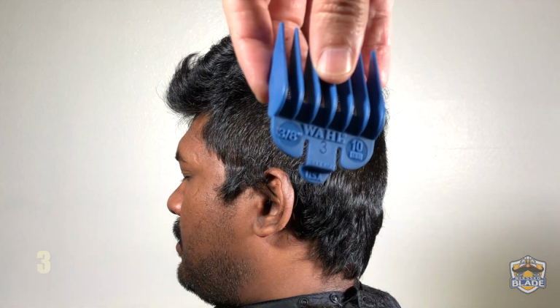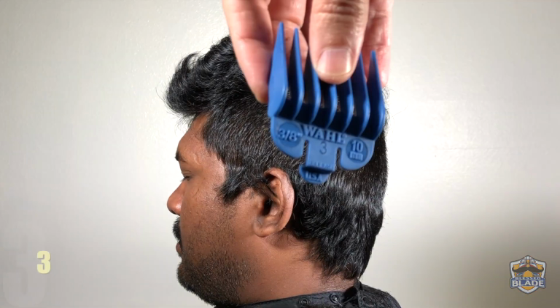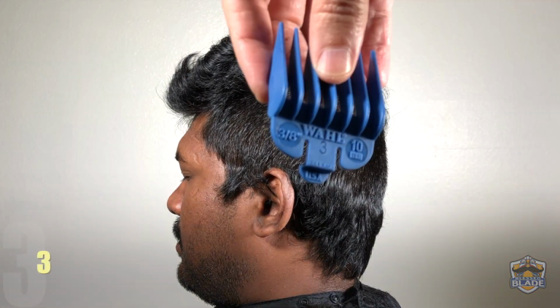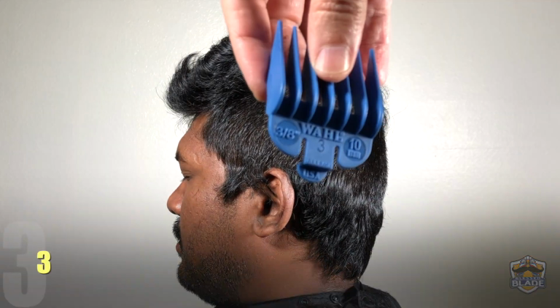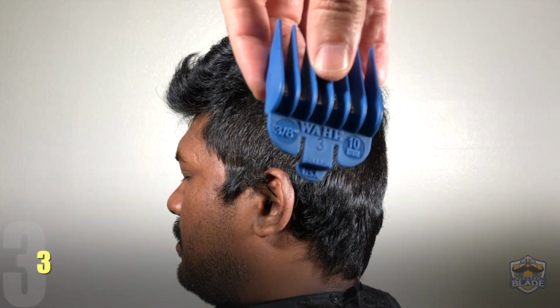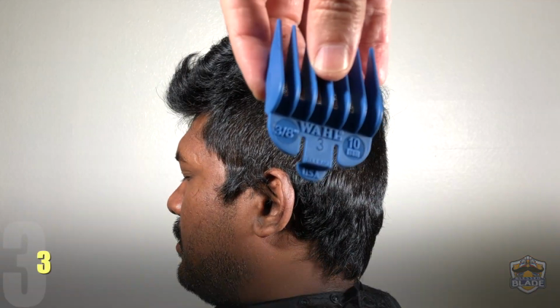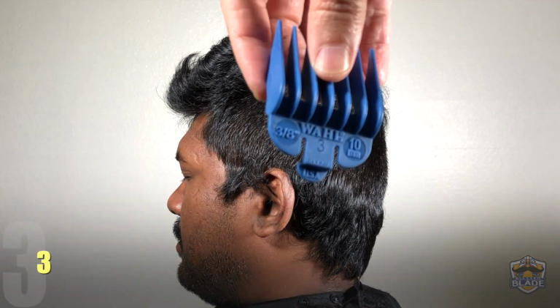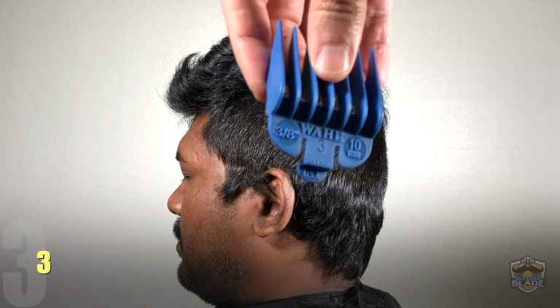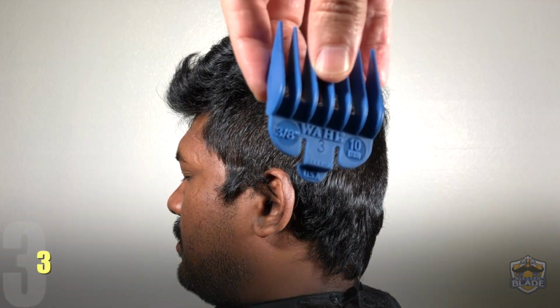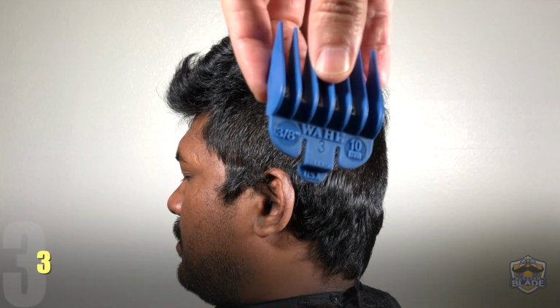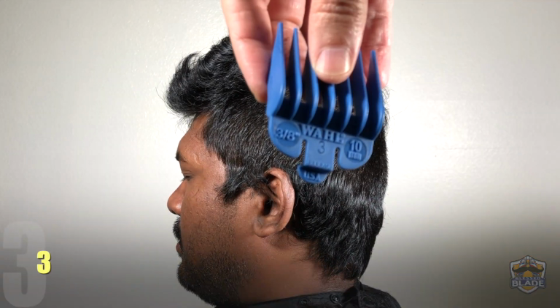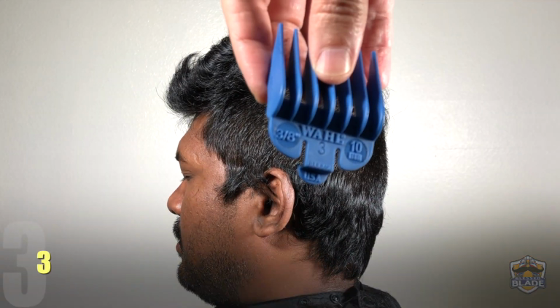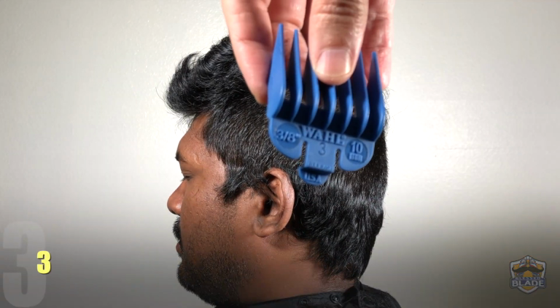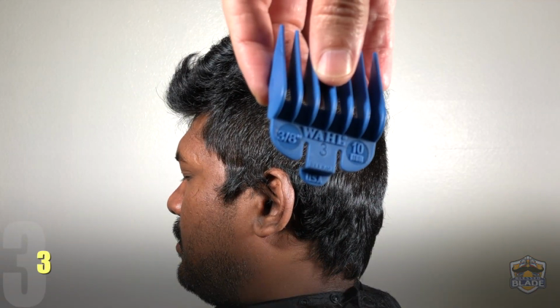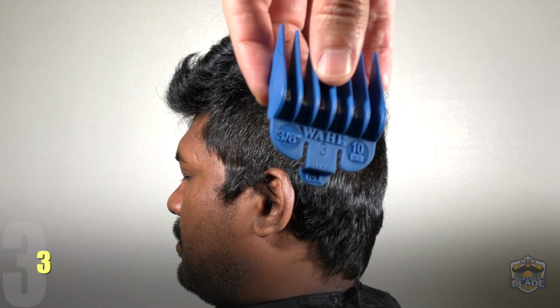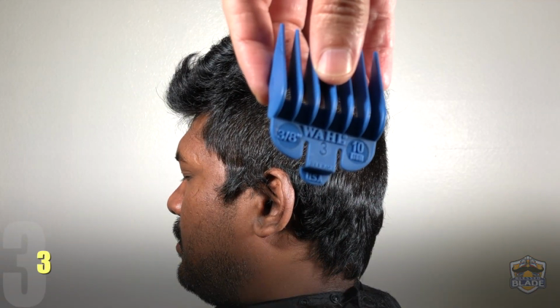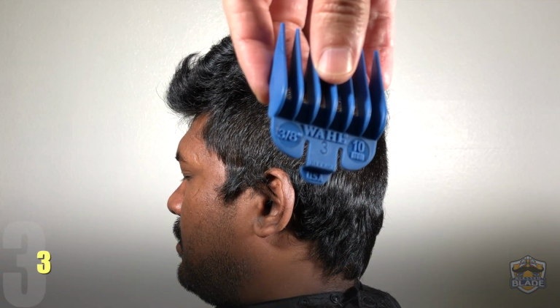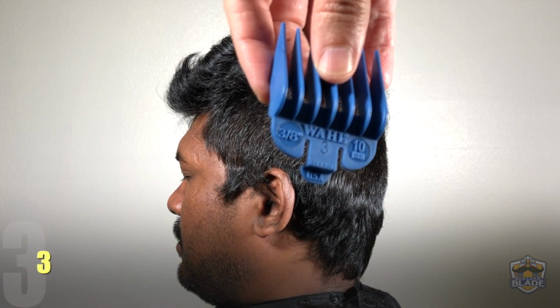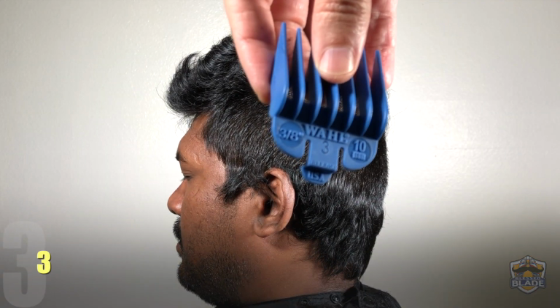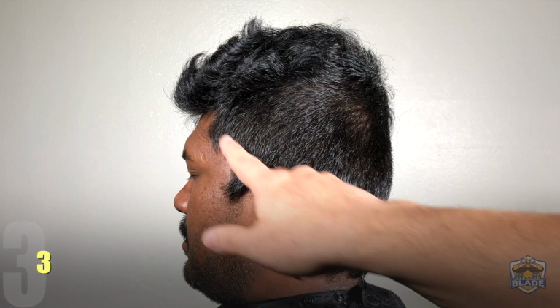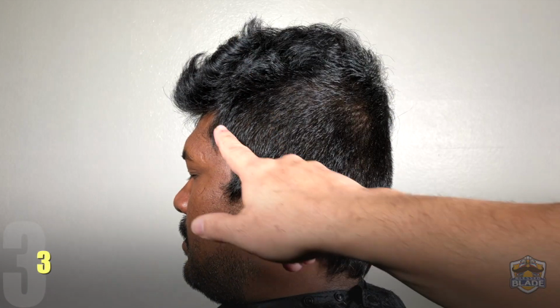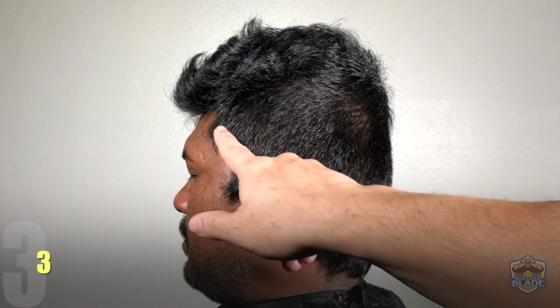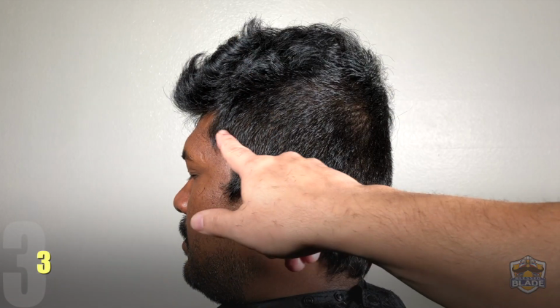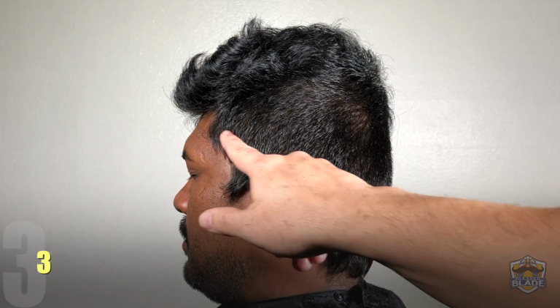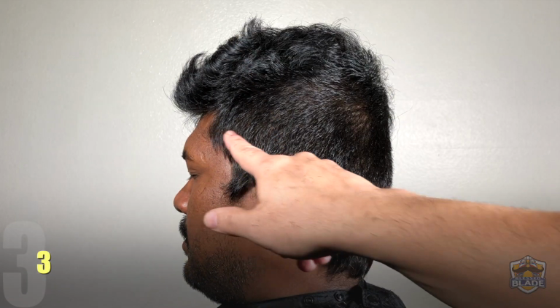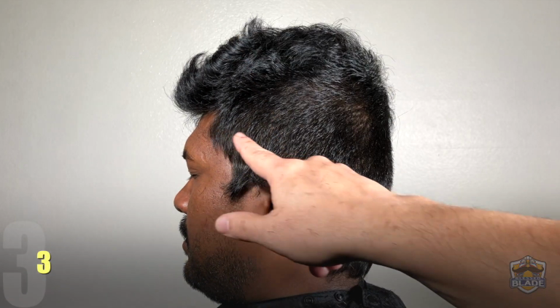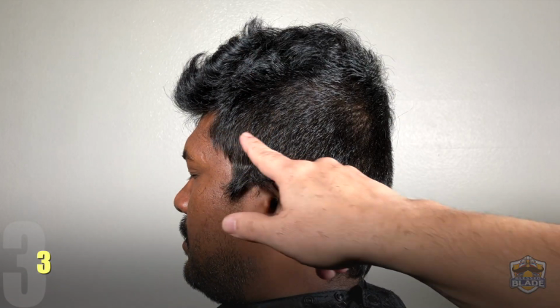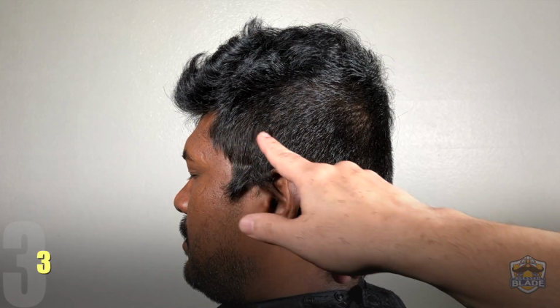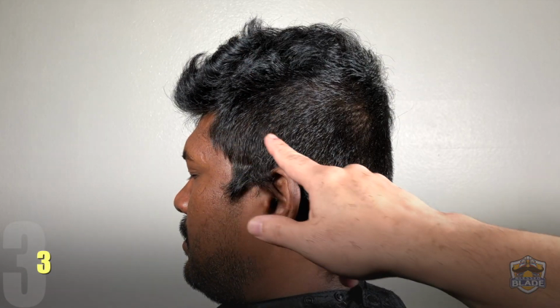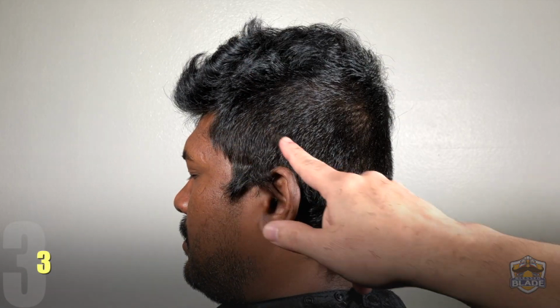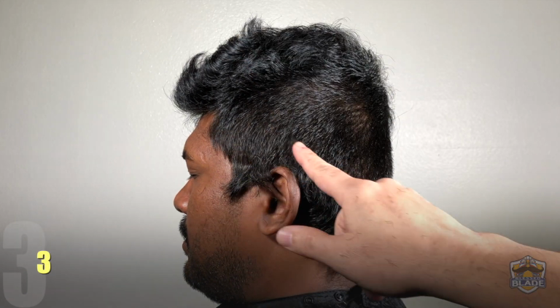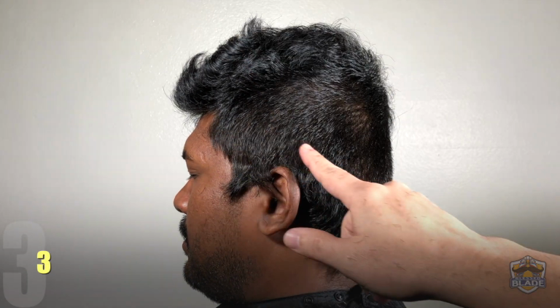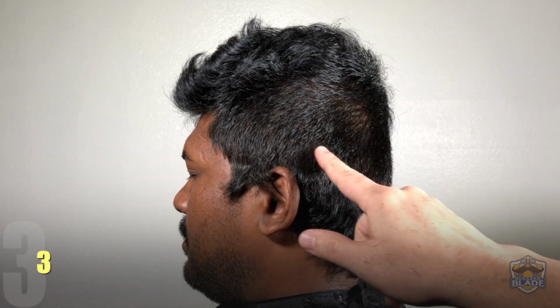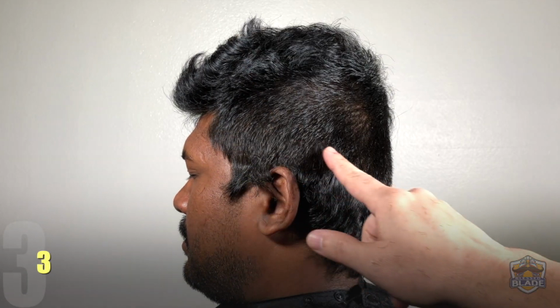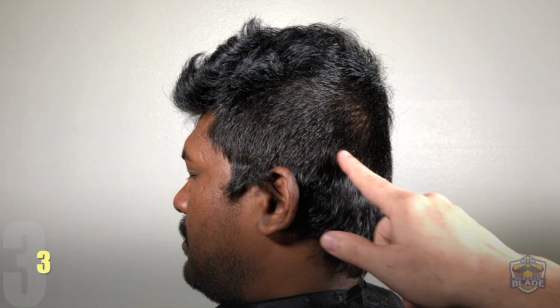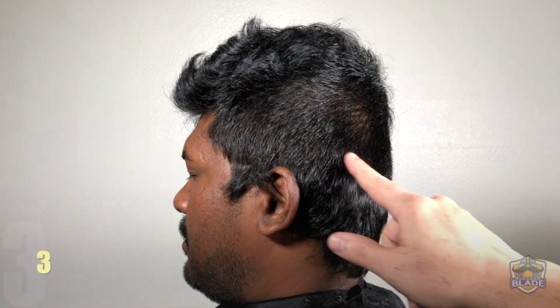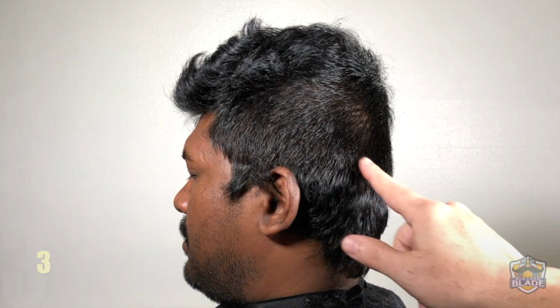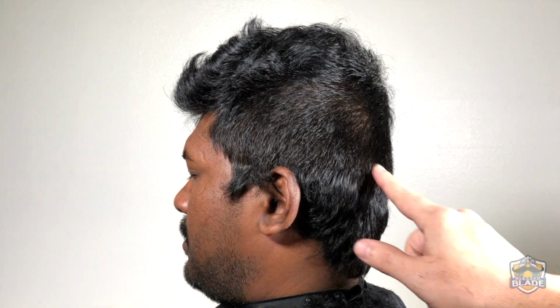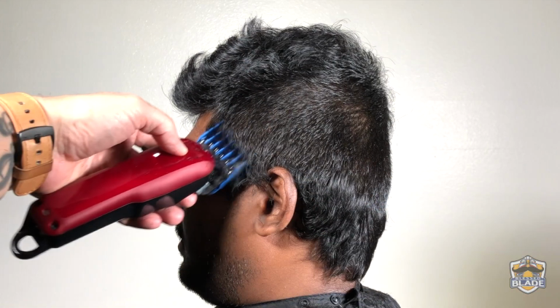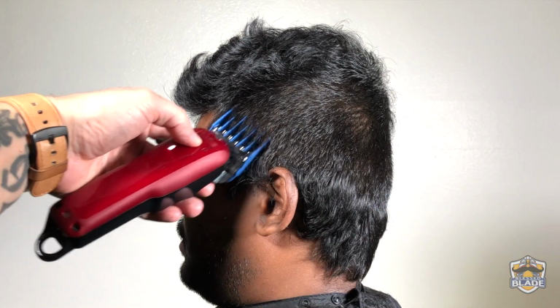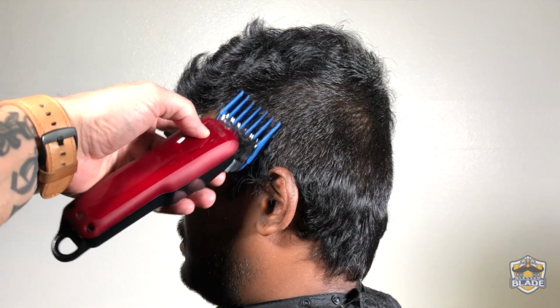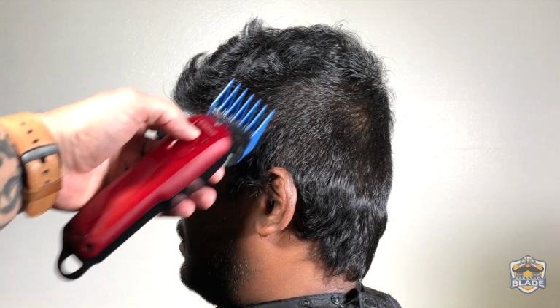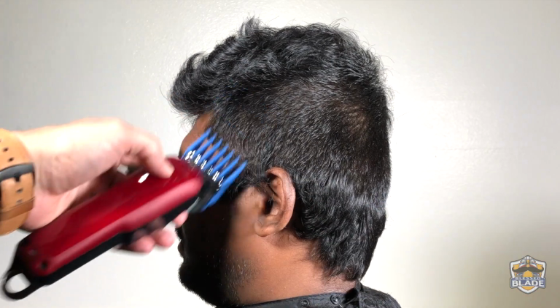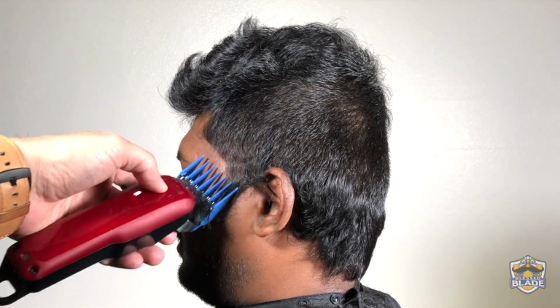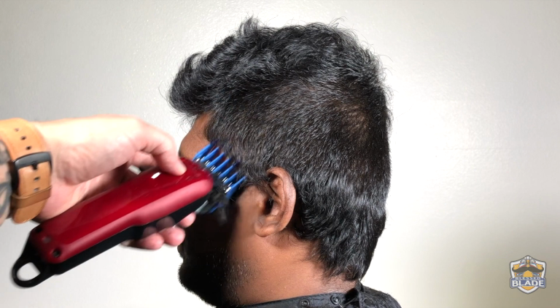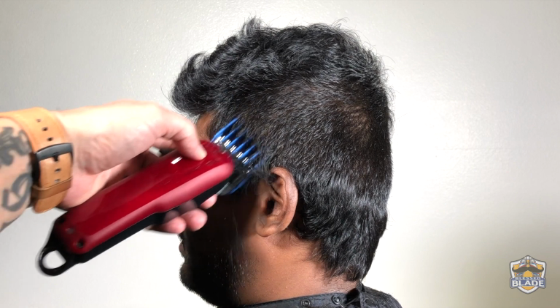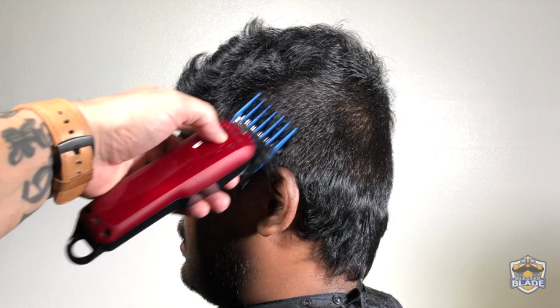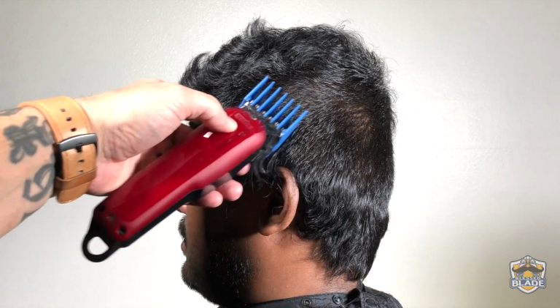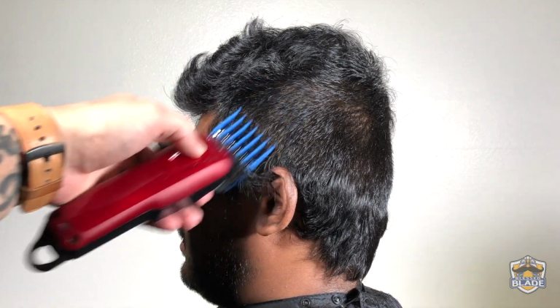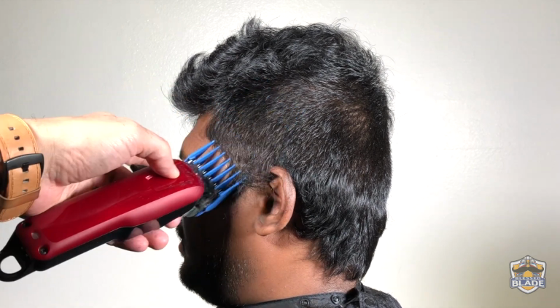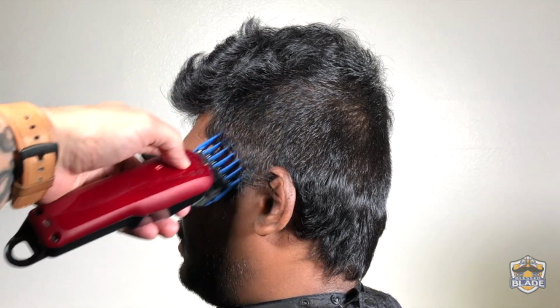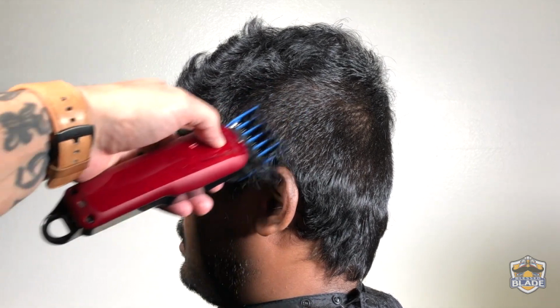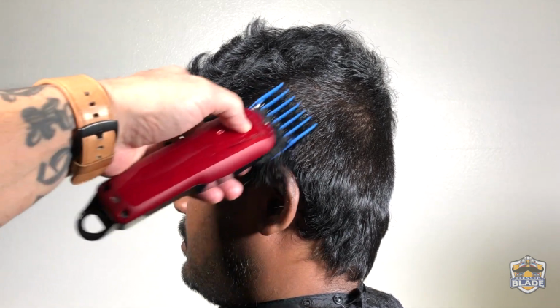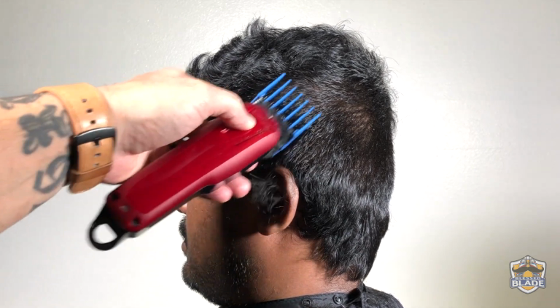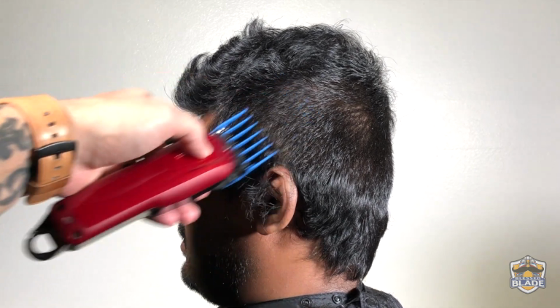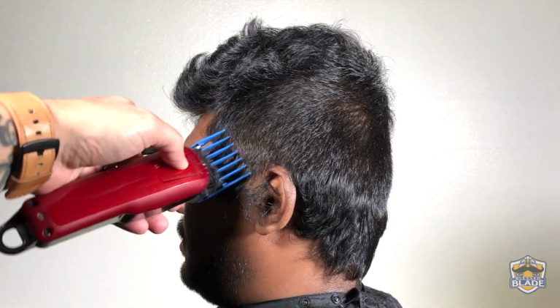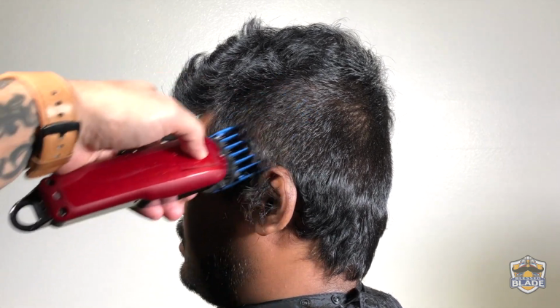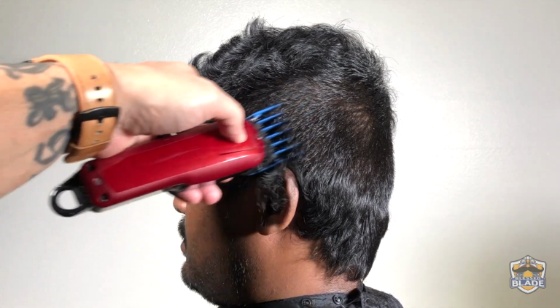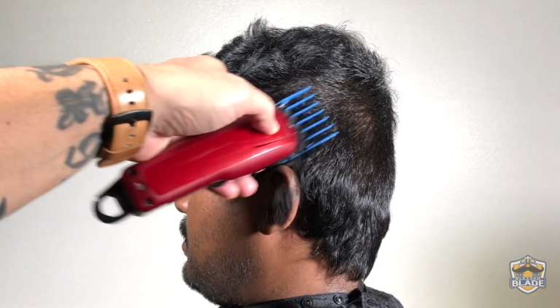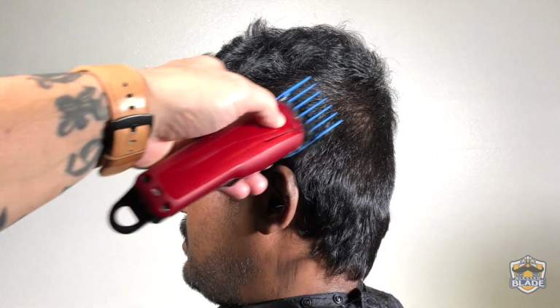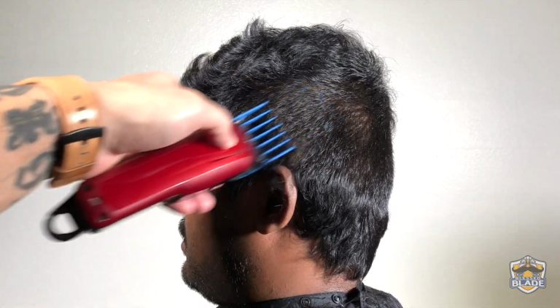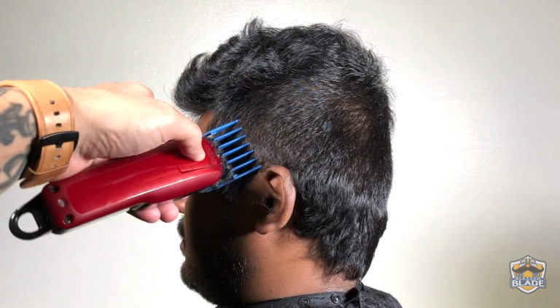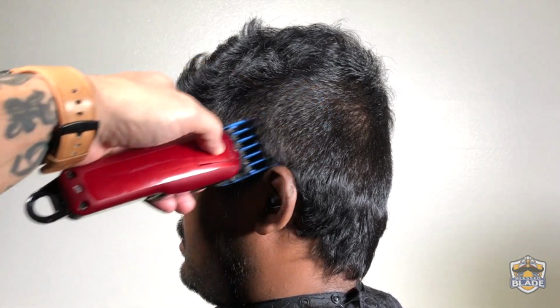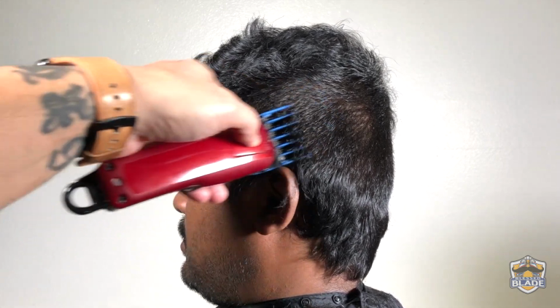We are going to use number three, a bit lower than we used number four, and we are going to continue using the clipper in a diagonal position.